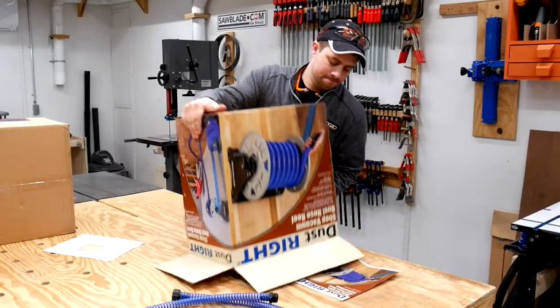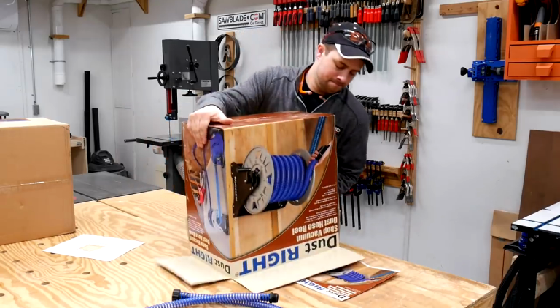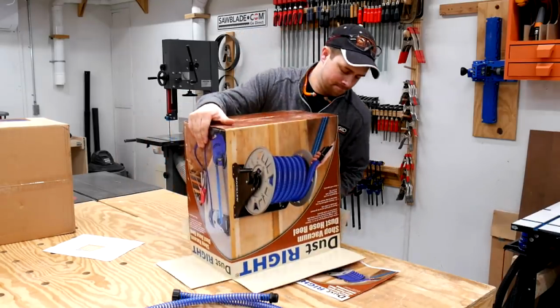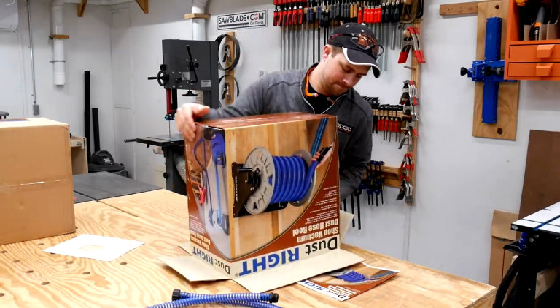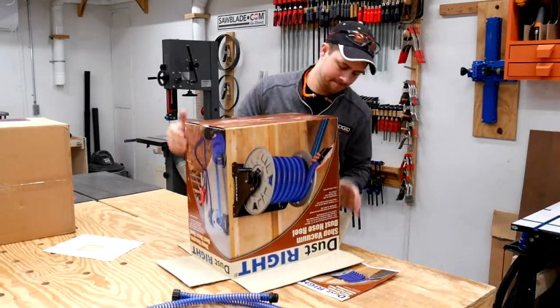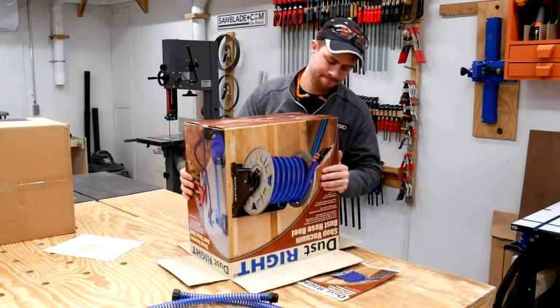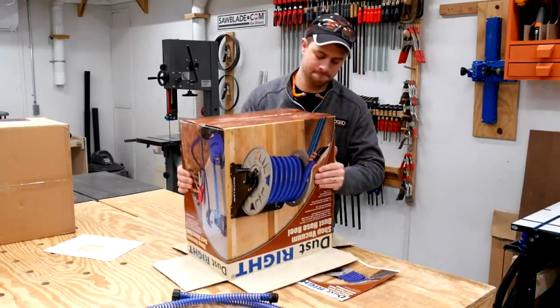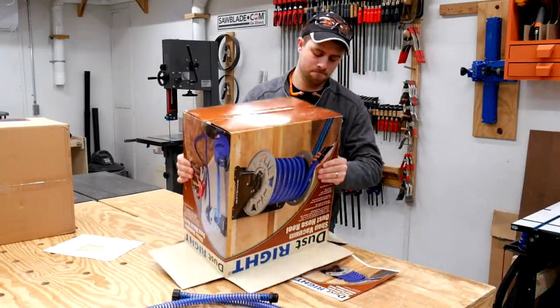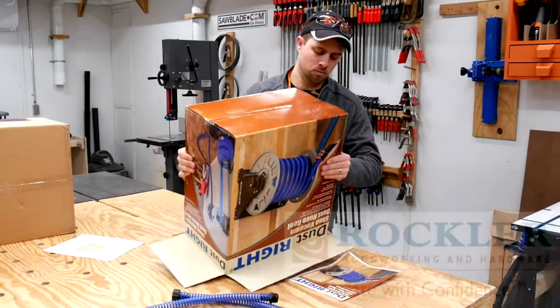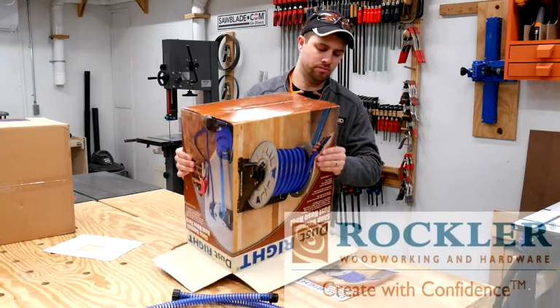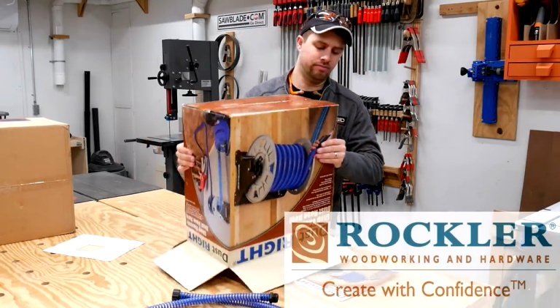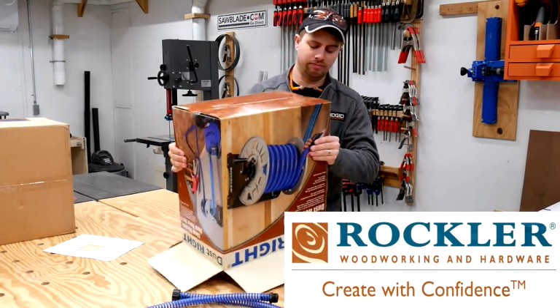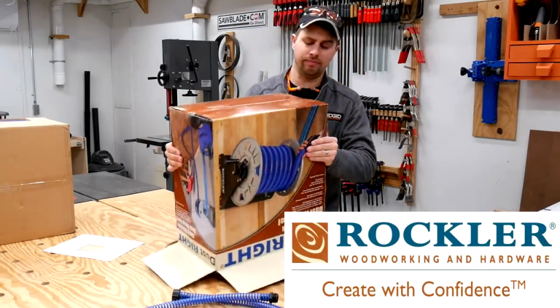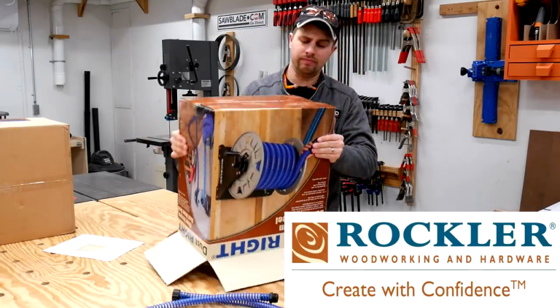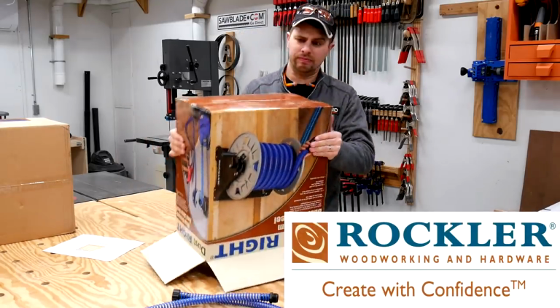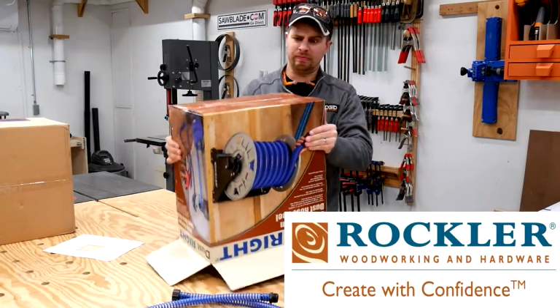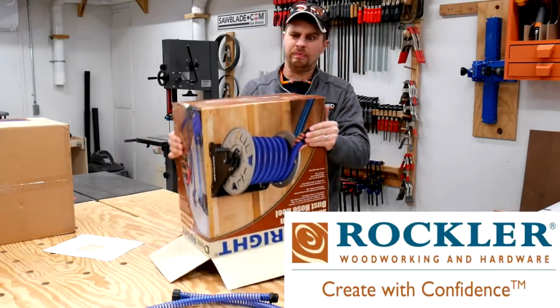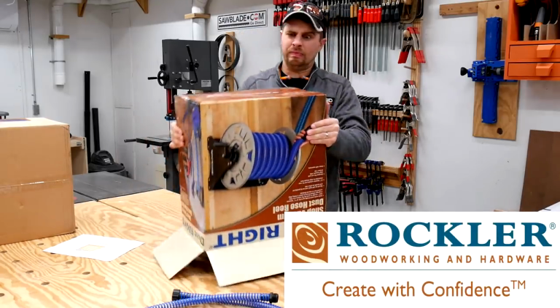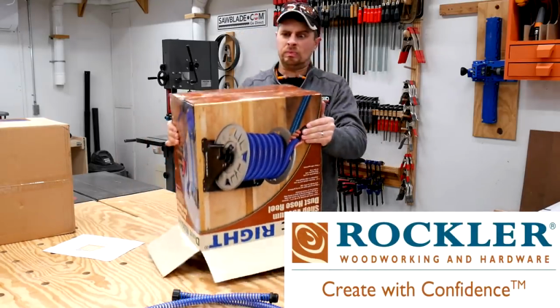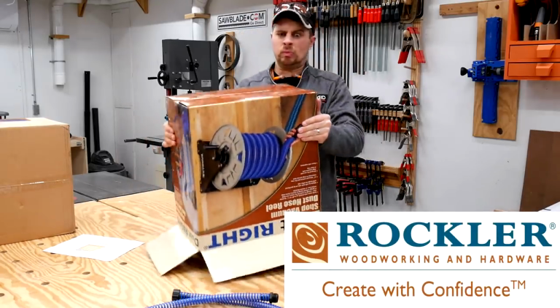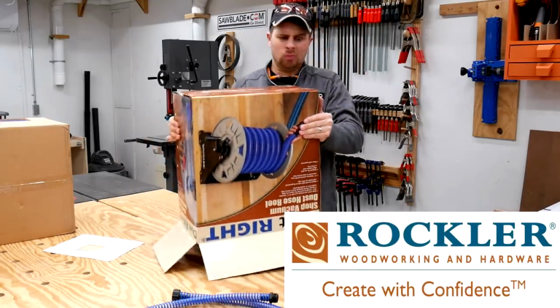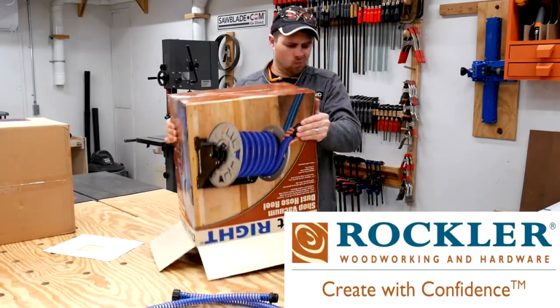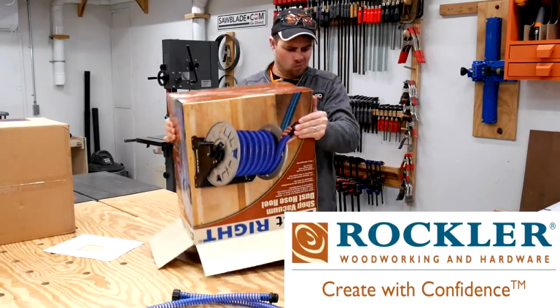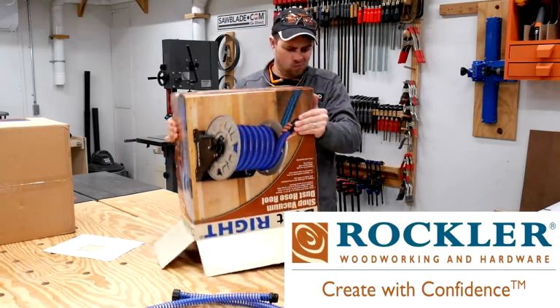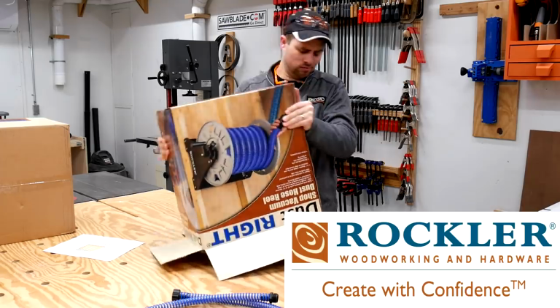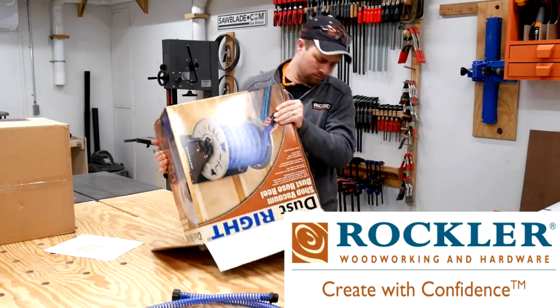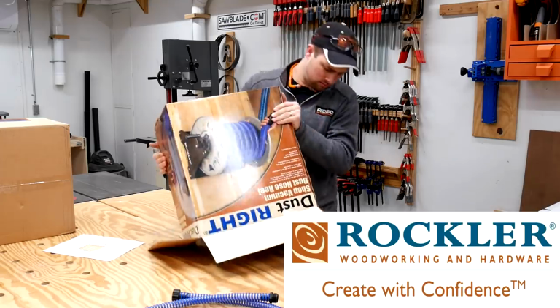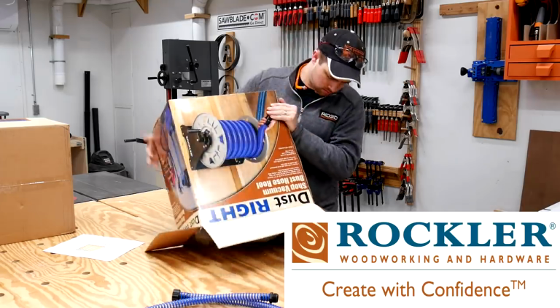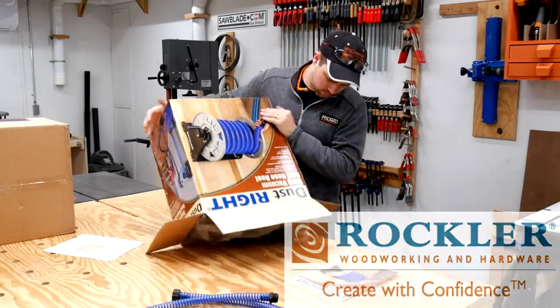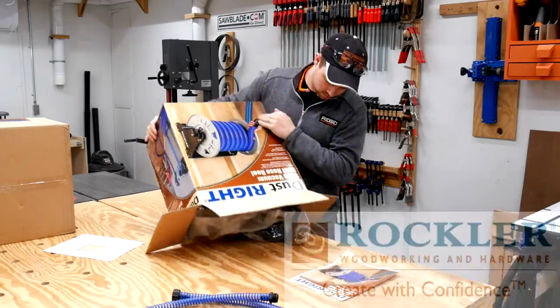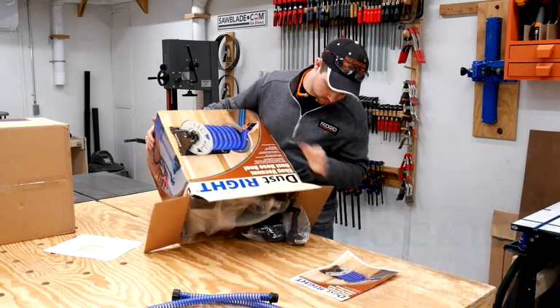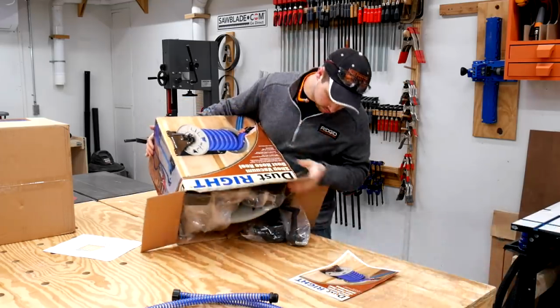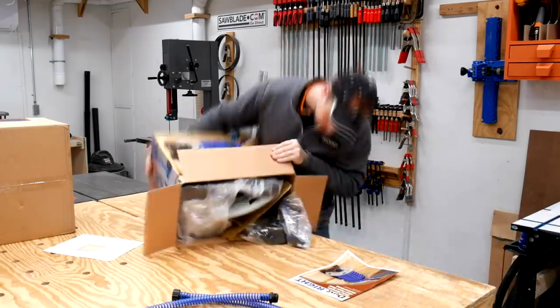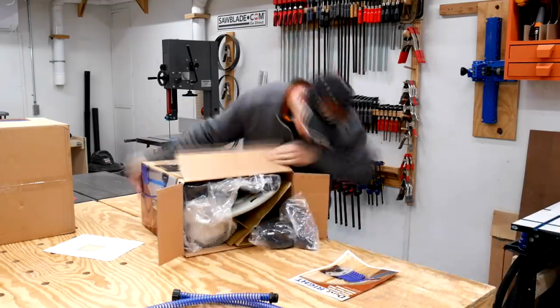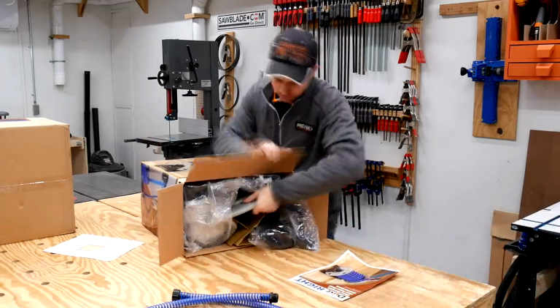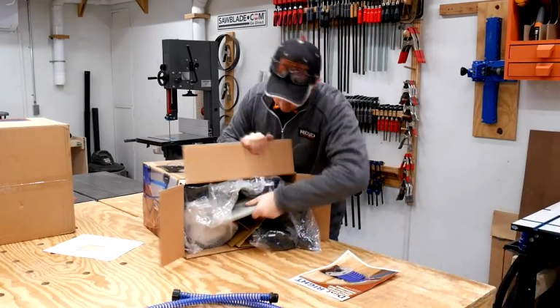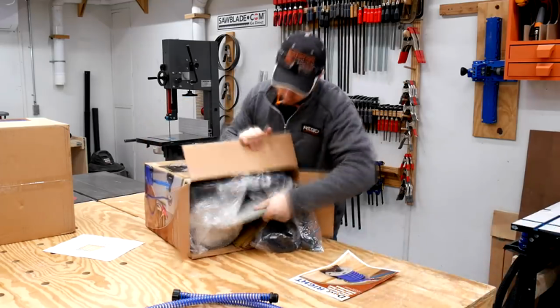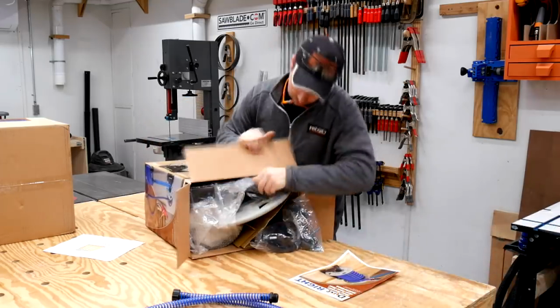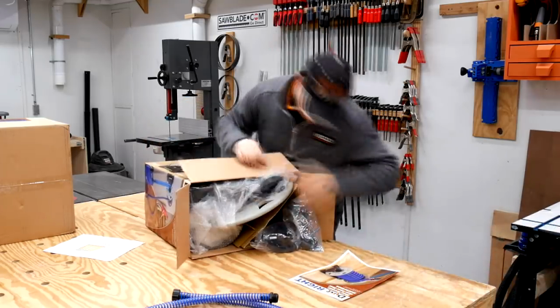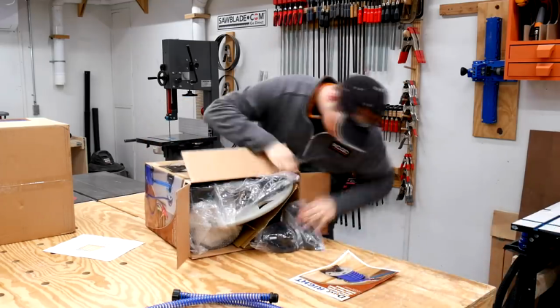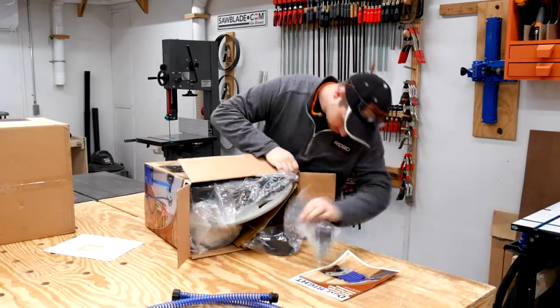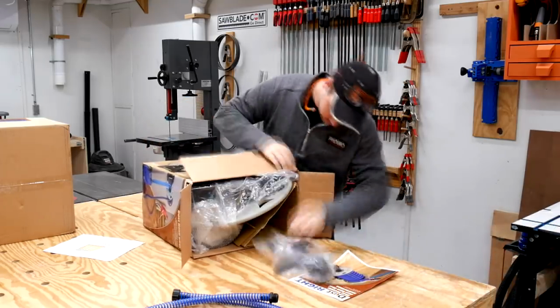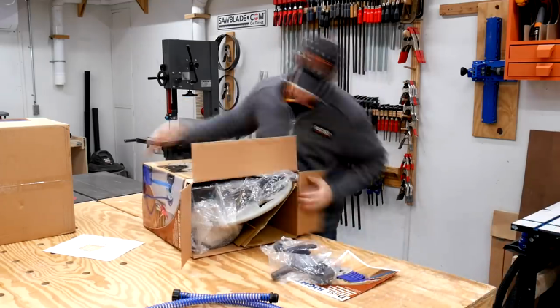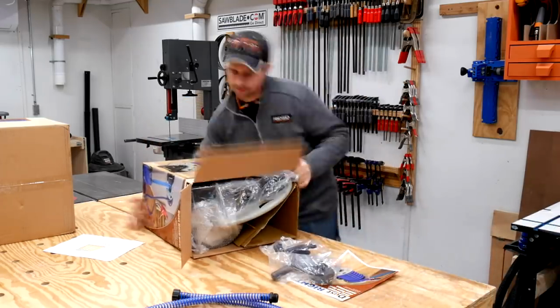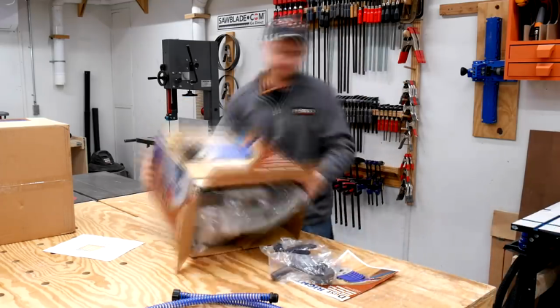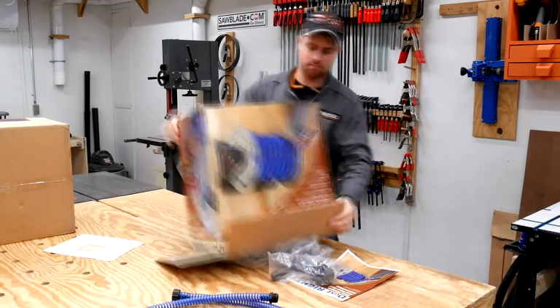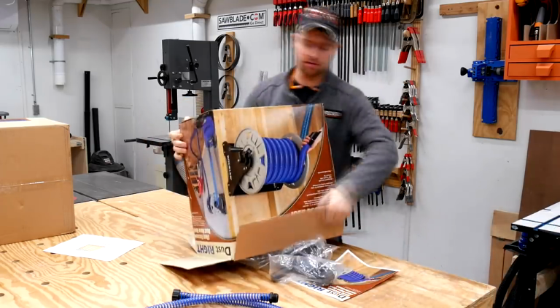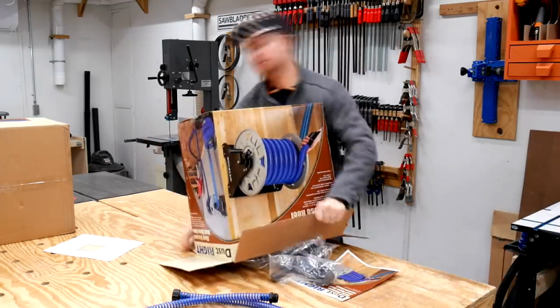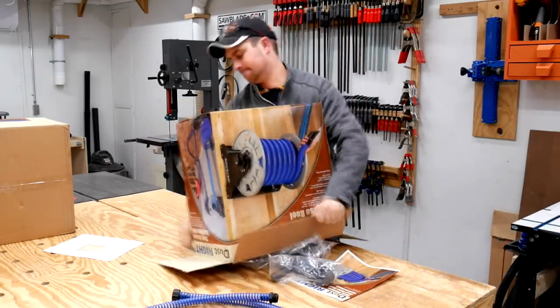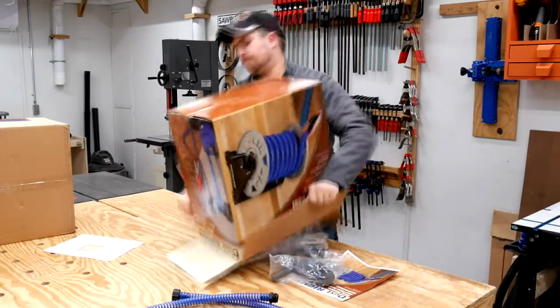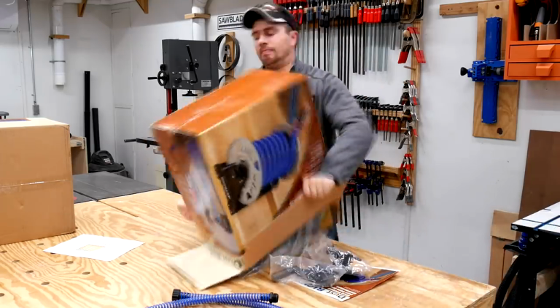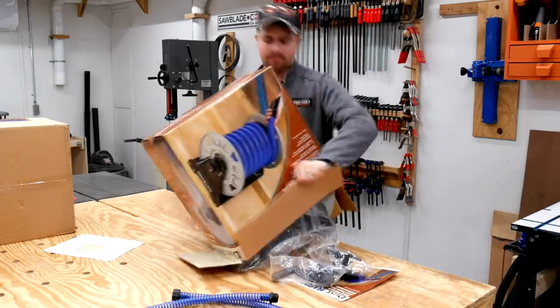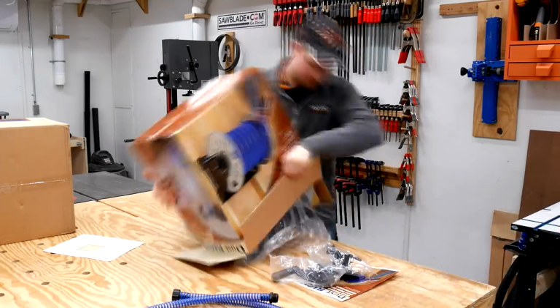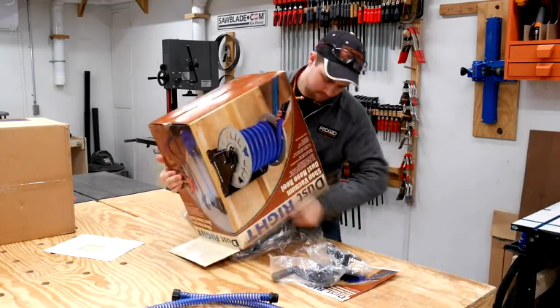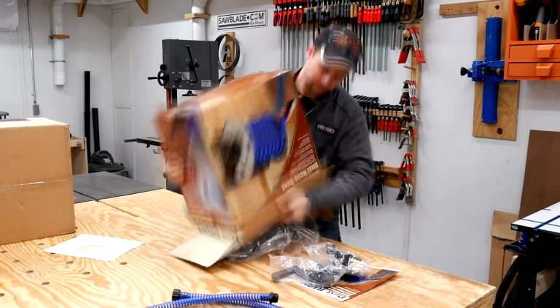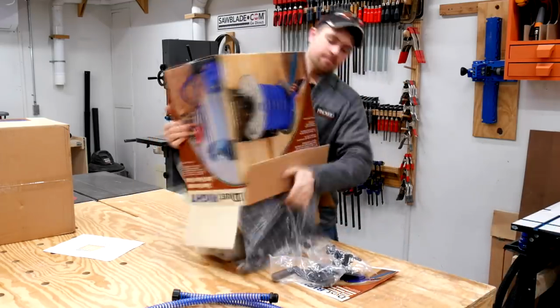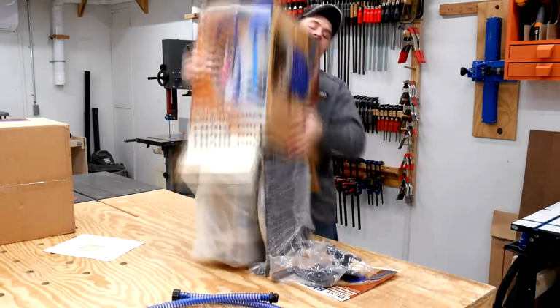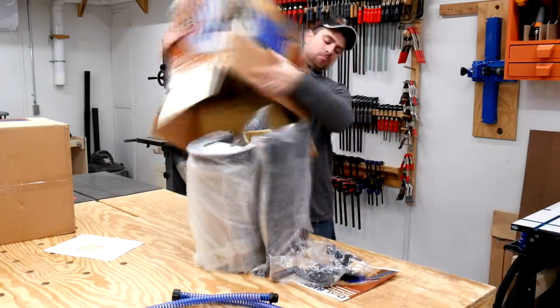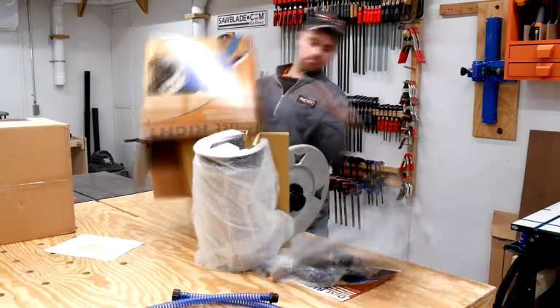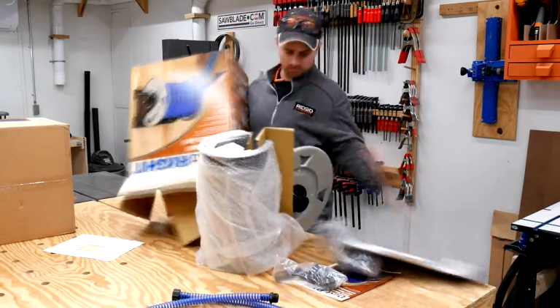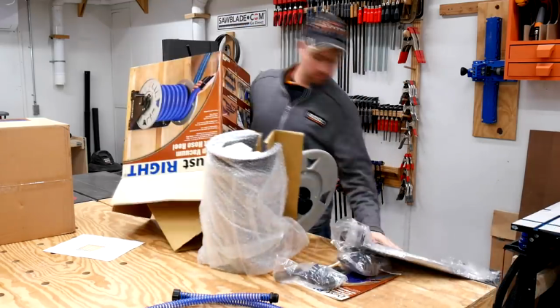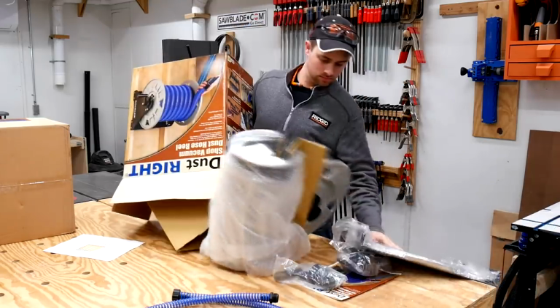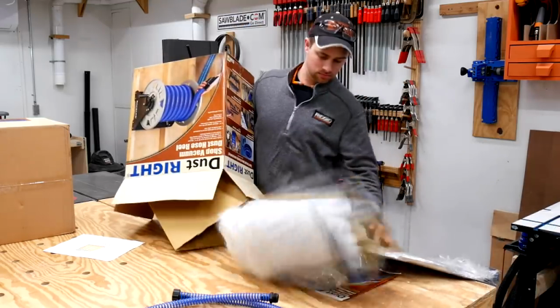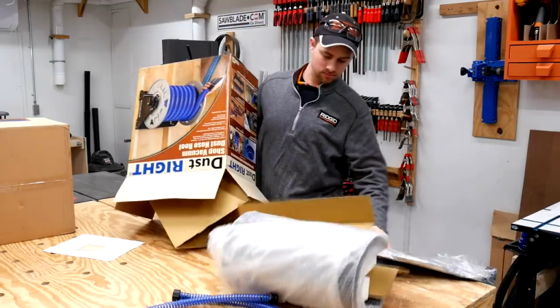This video has been sponsored by Rockler Woodworking and Hardware. Create with confidence. Visit them at their local store or at rockler.com.